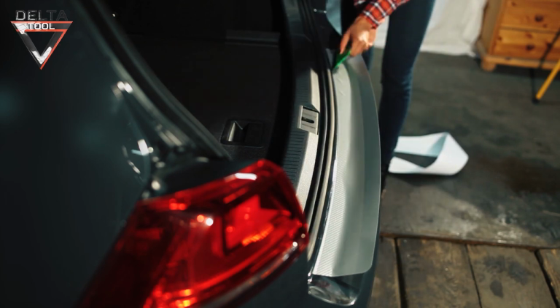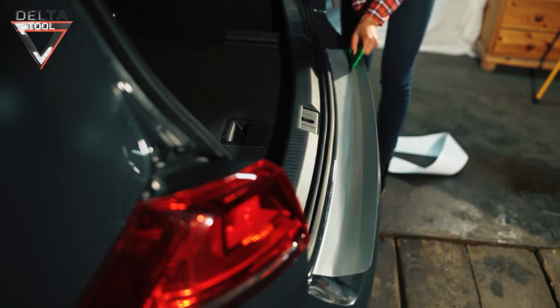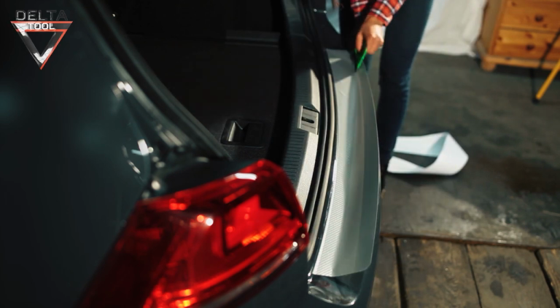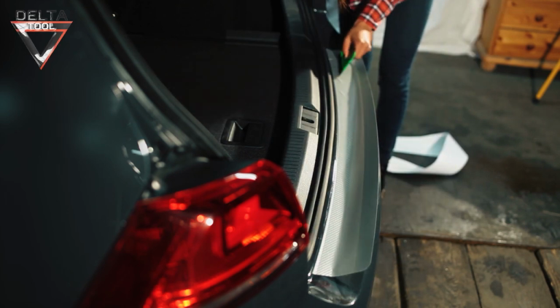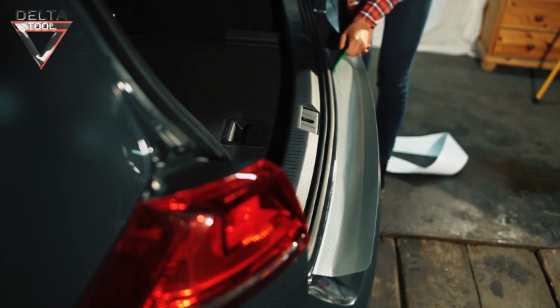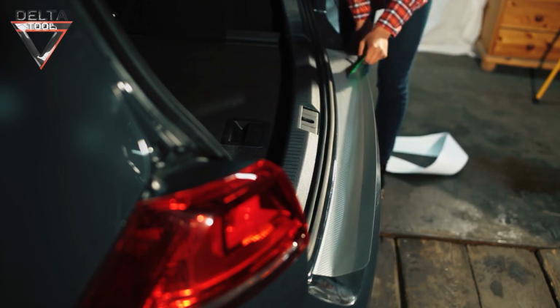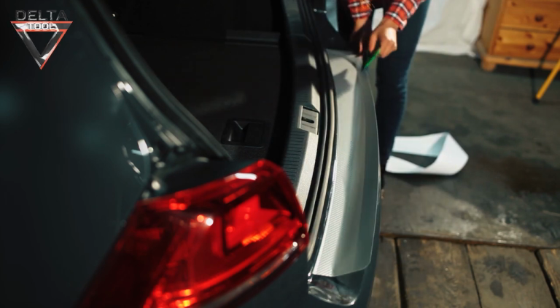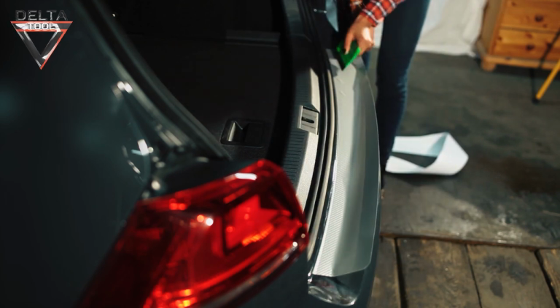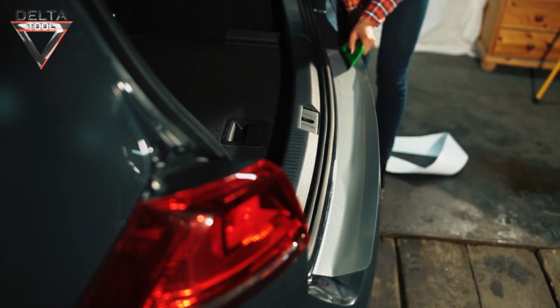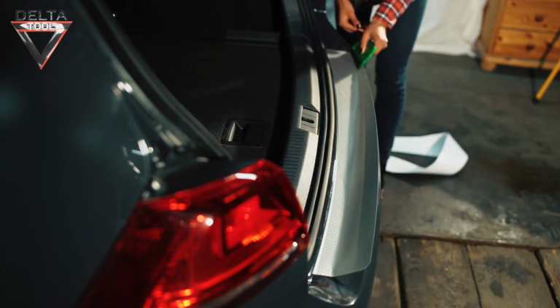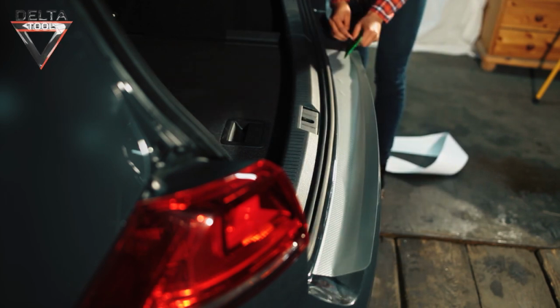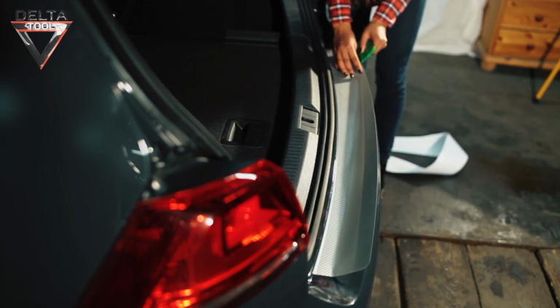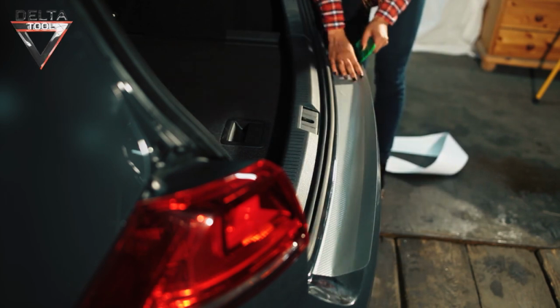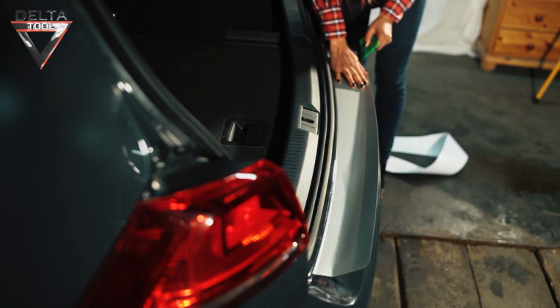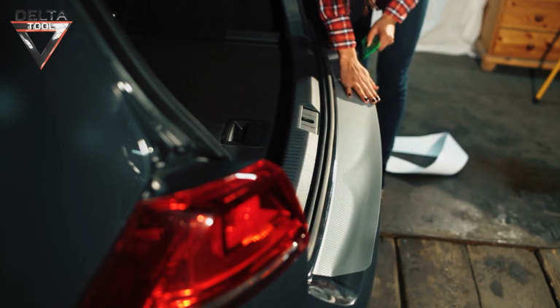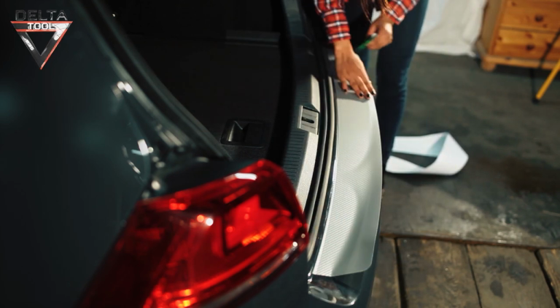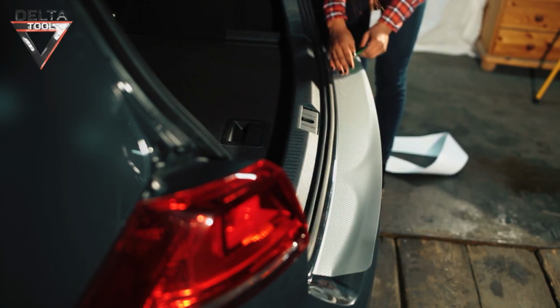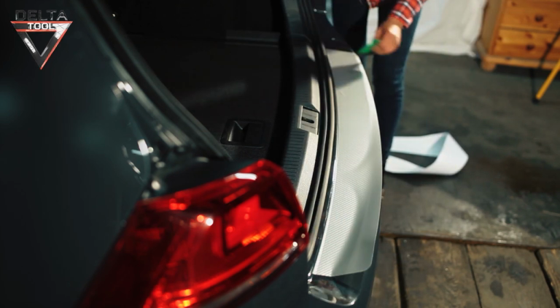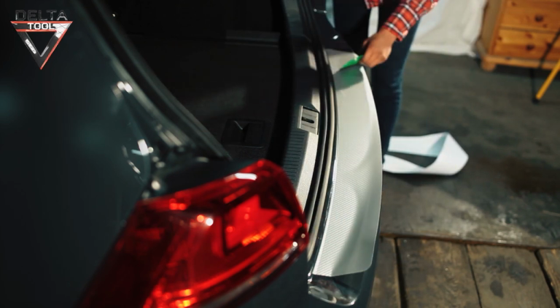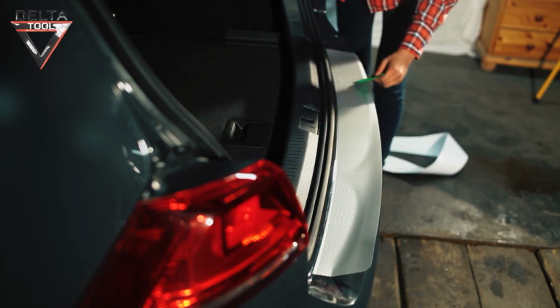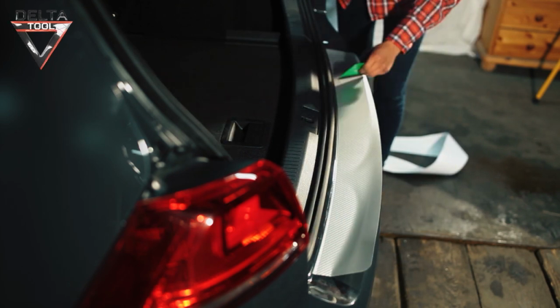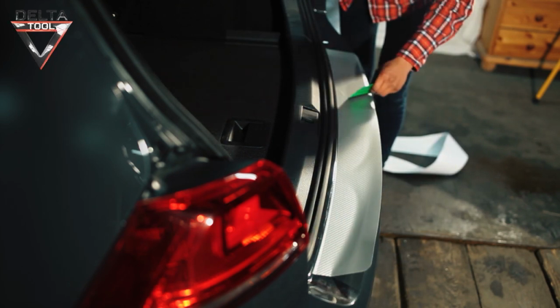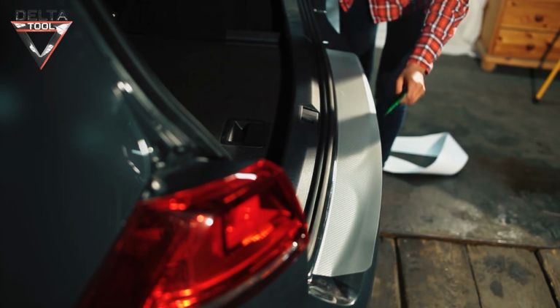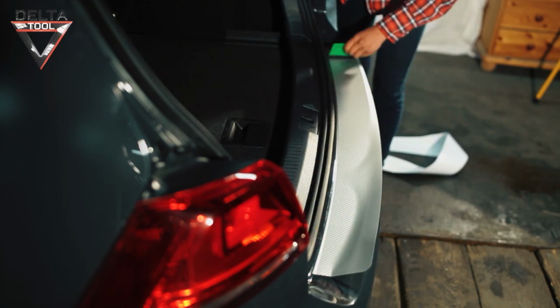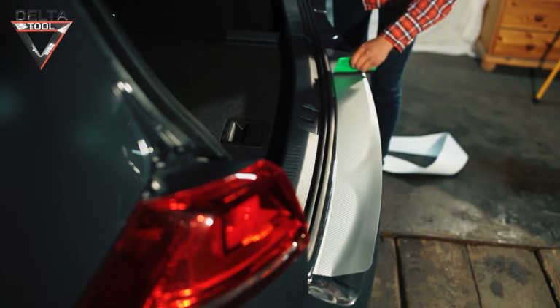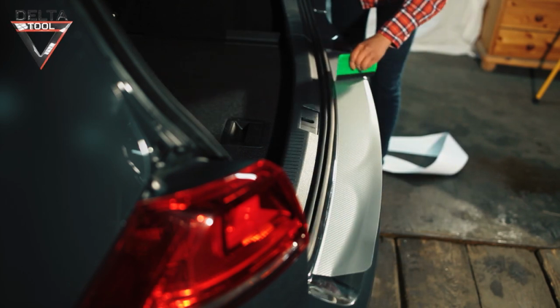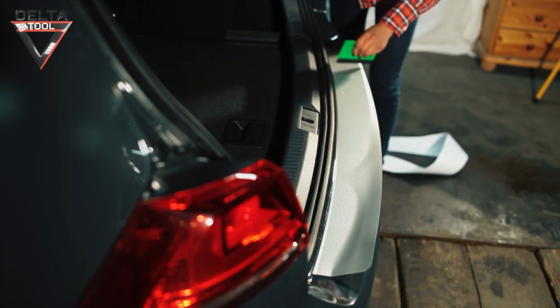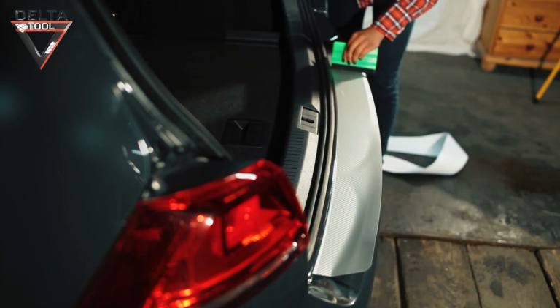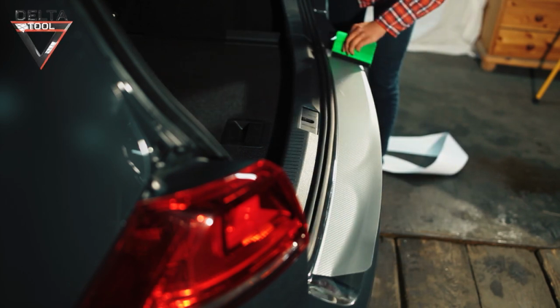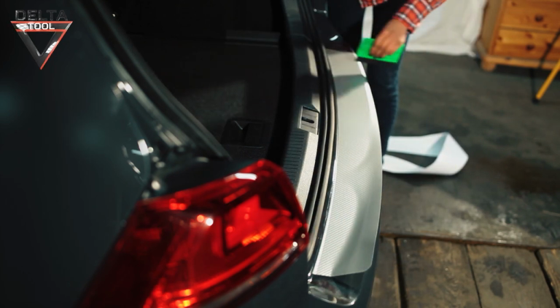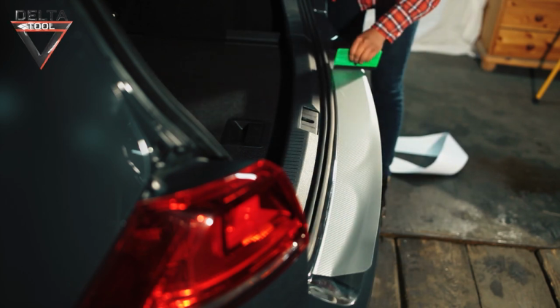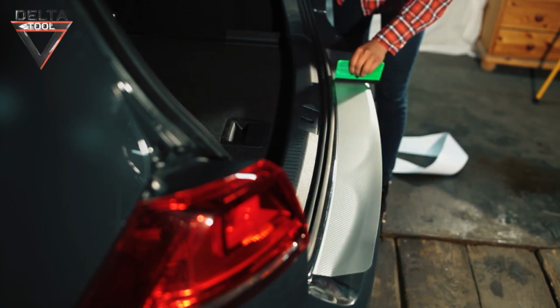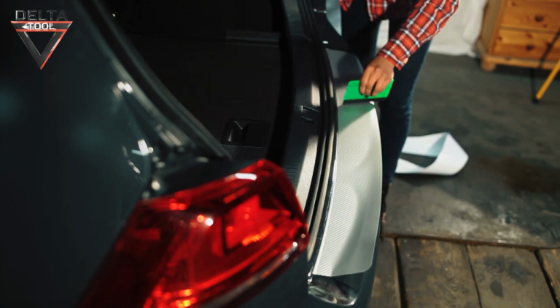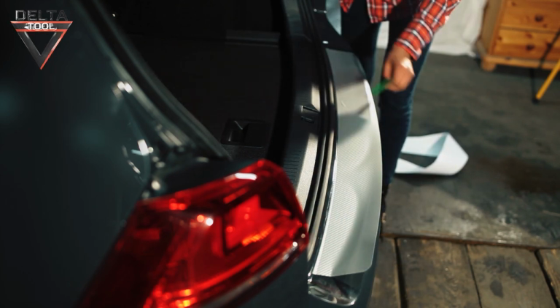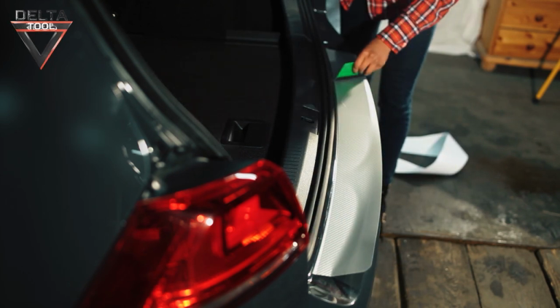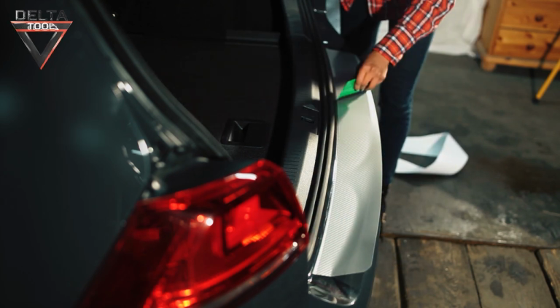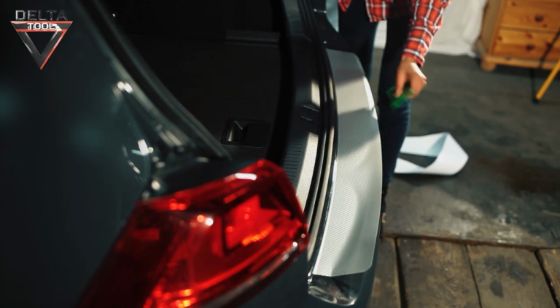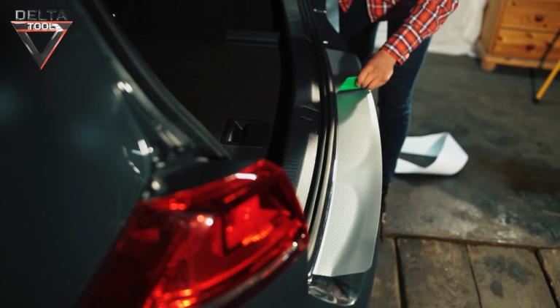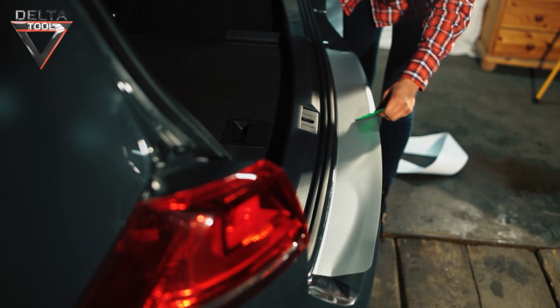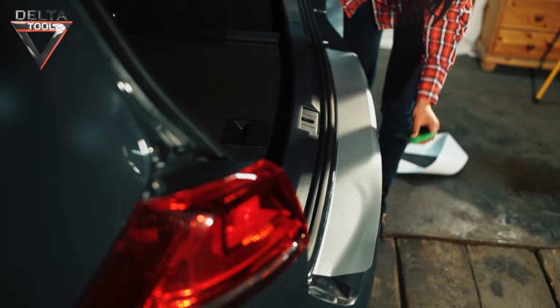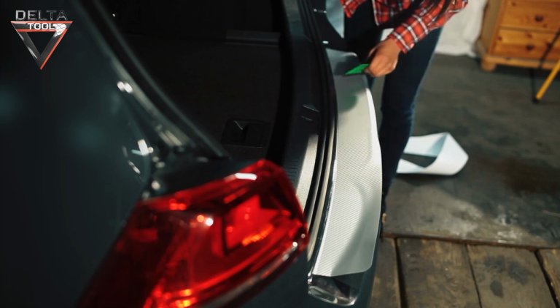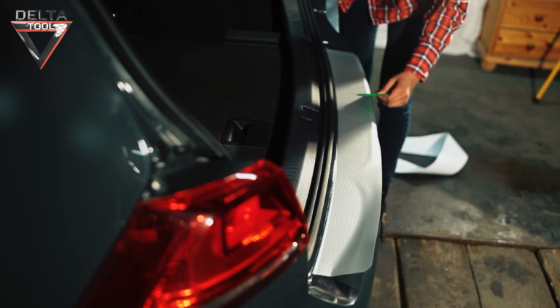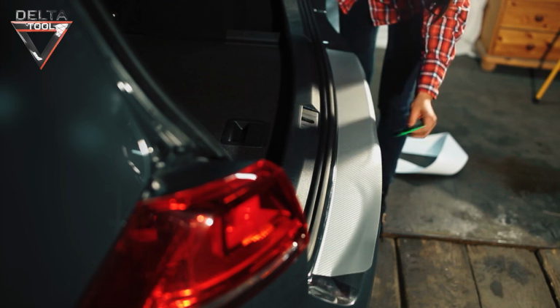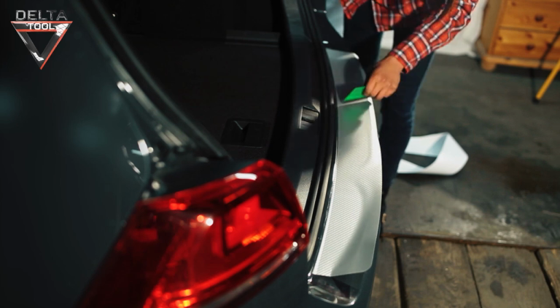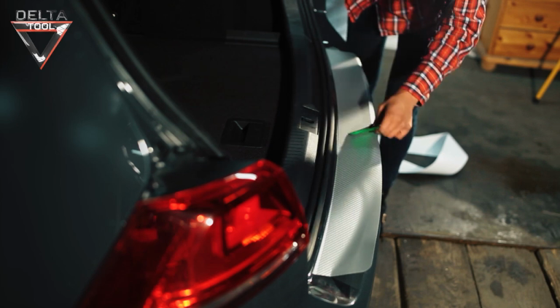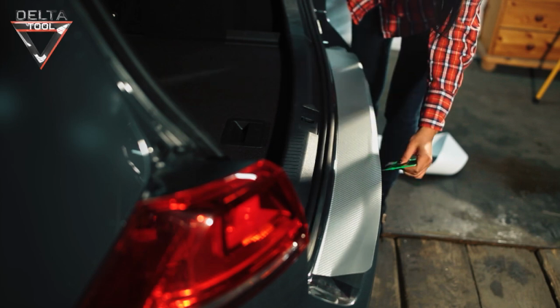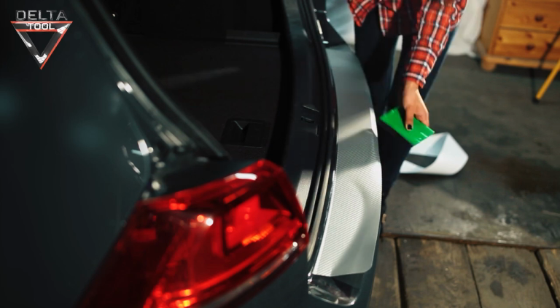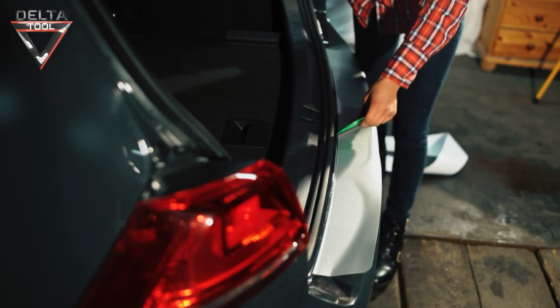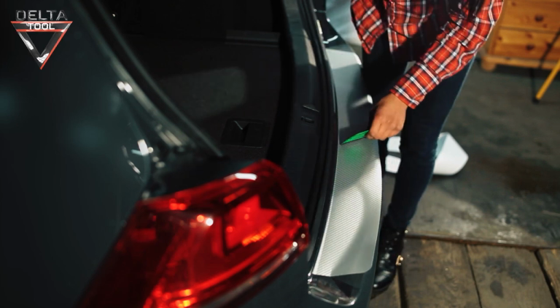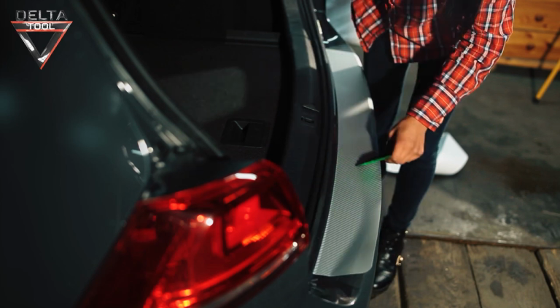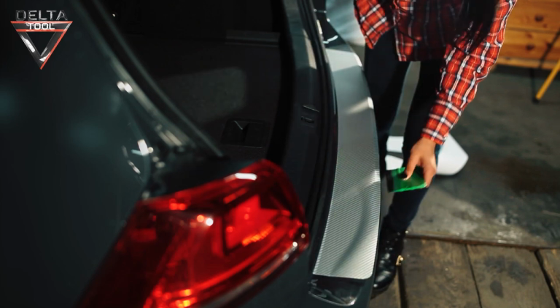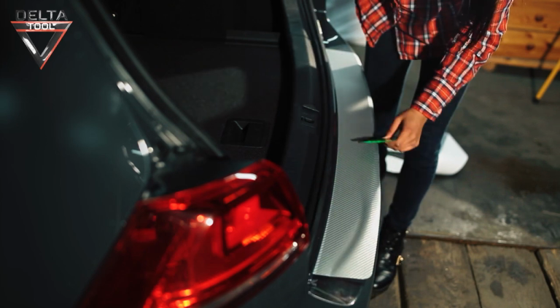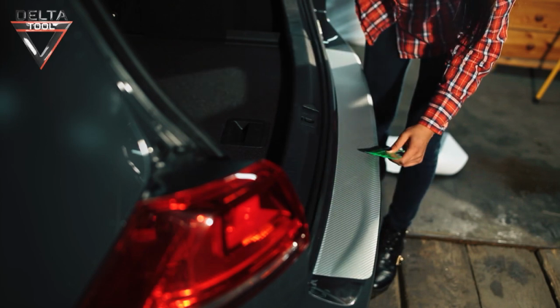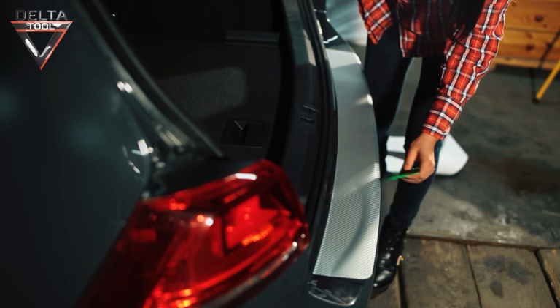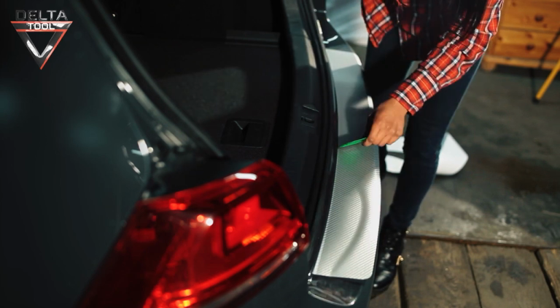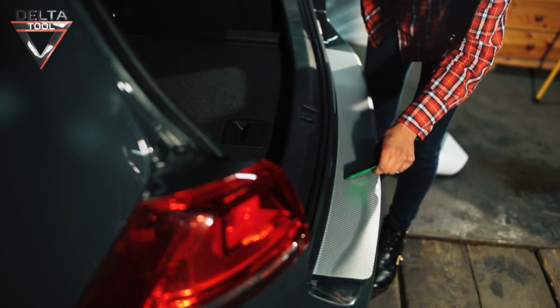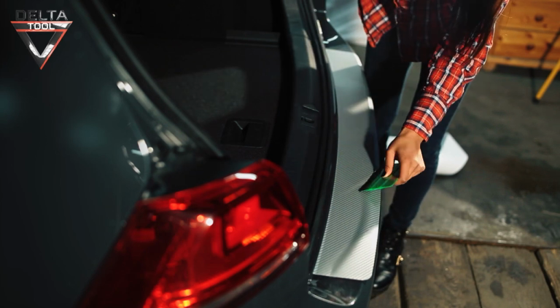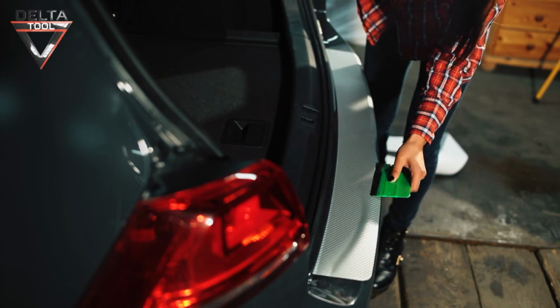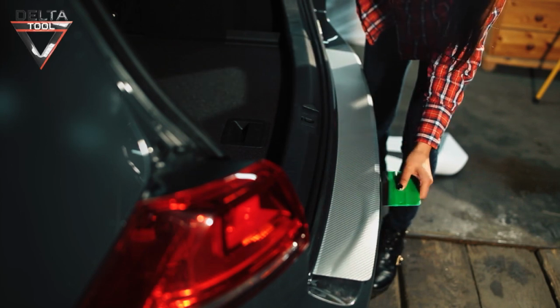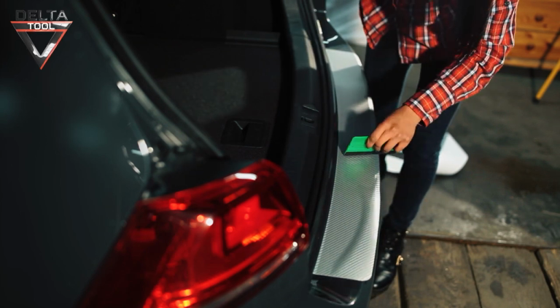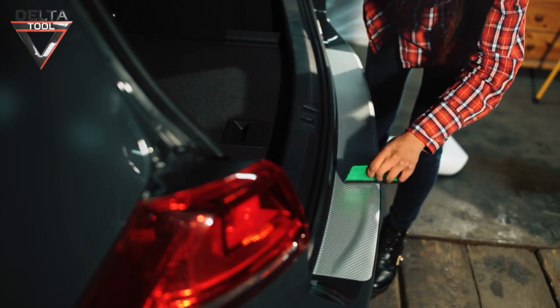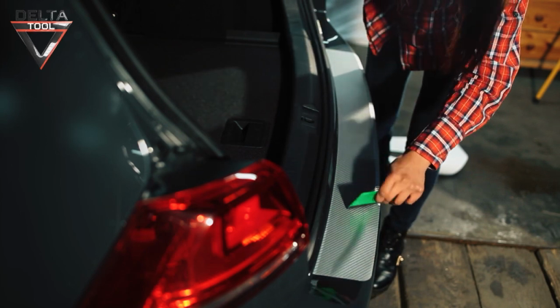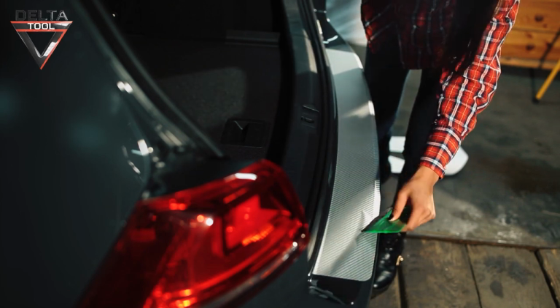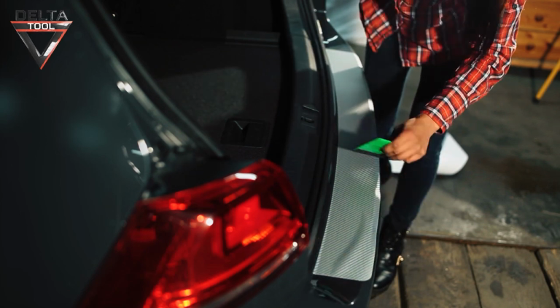Once you have found the correct application position, carefully apply the paint protection film and slowly smooth it down with a squeegee.